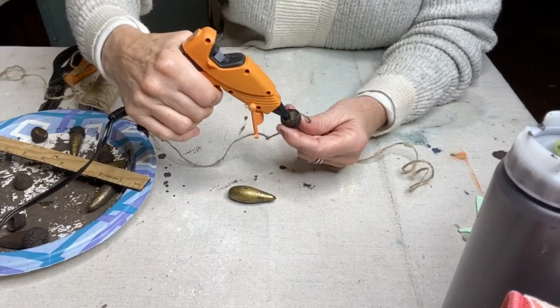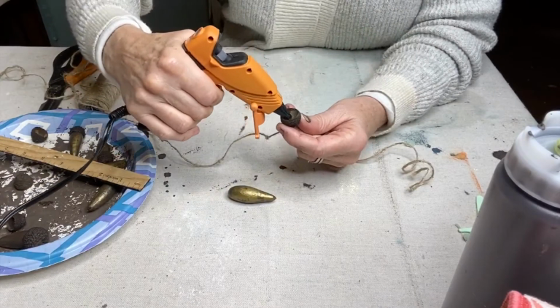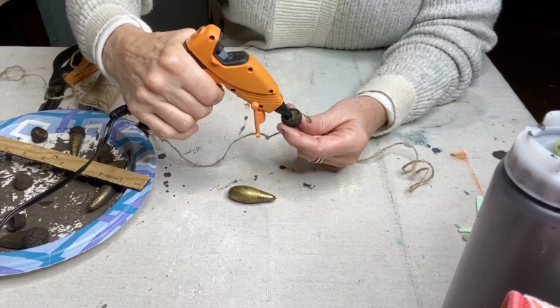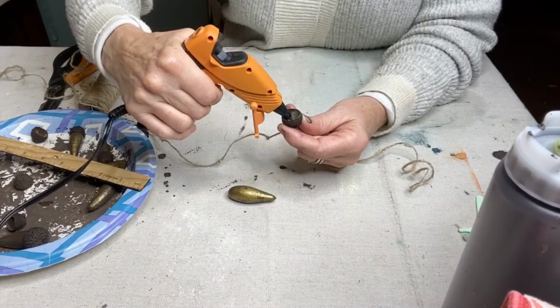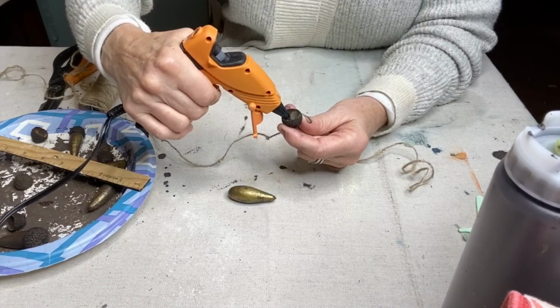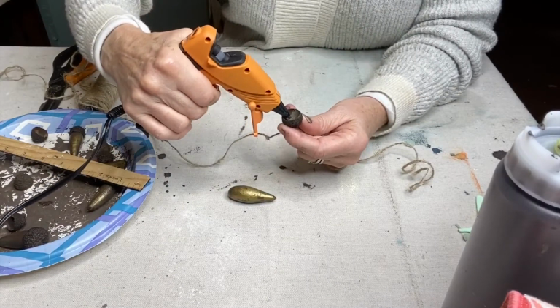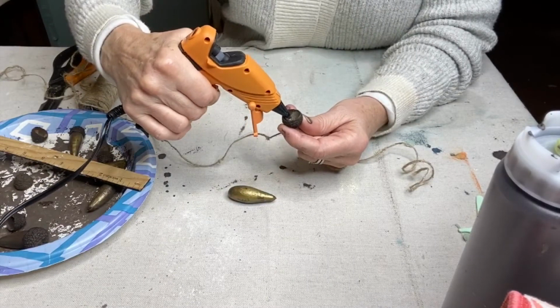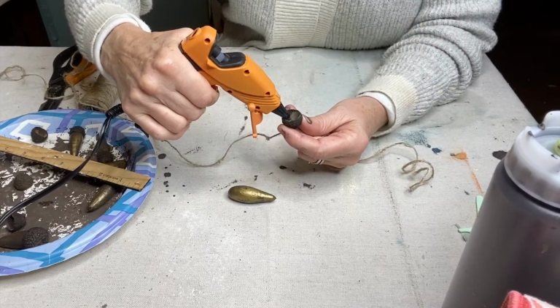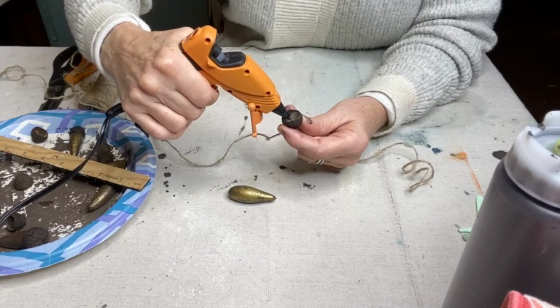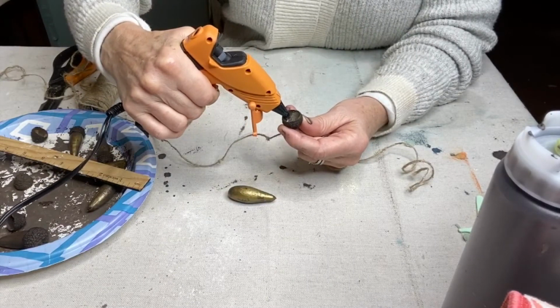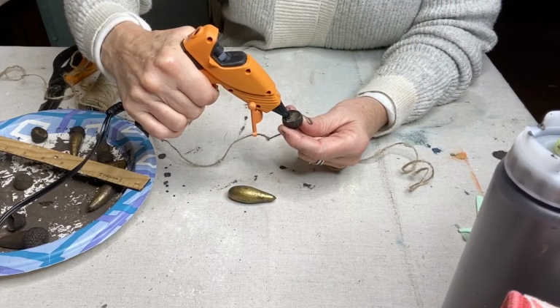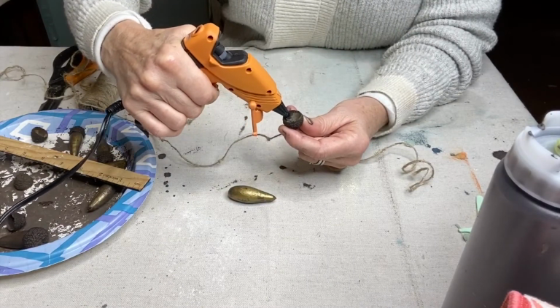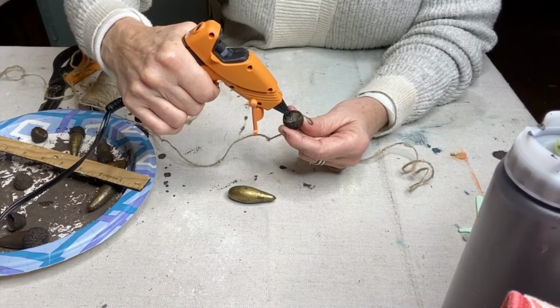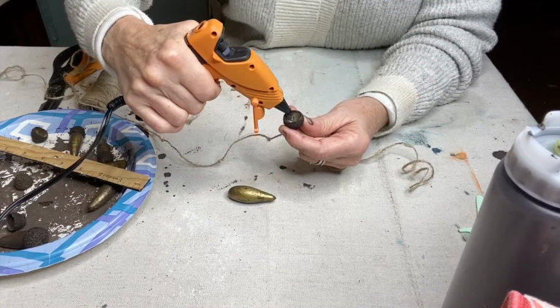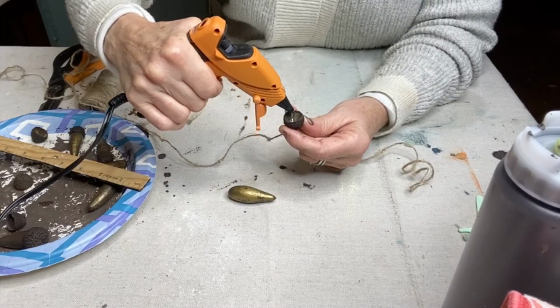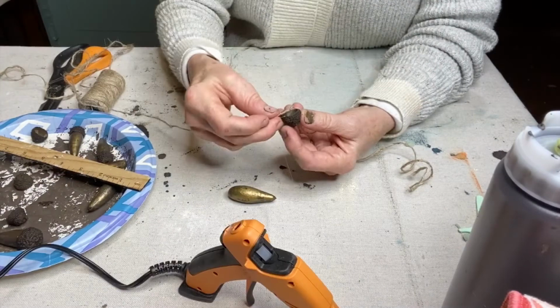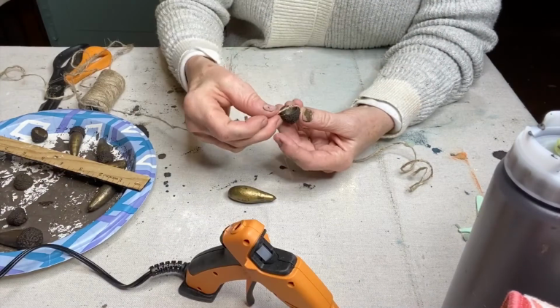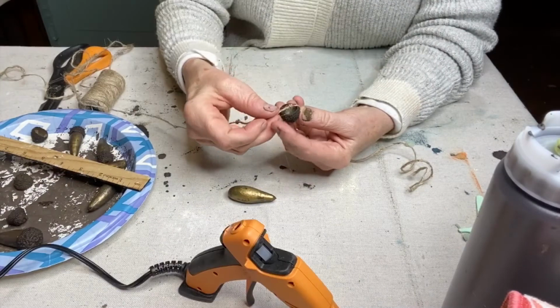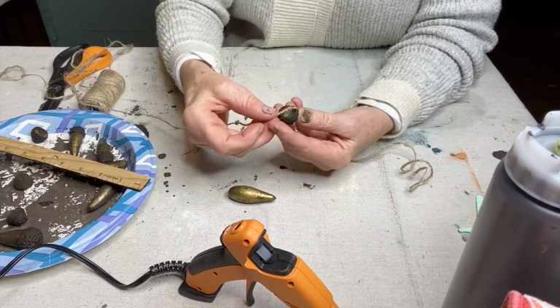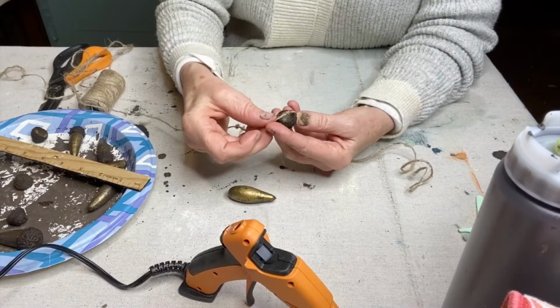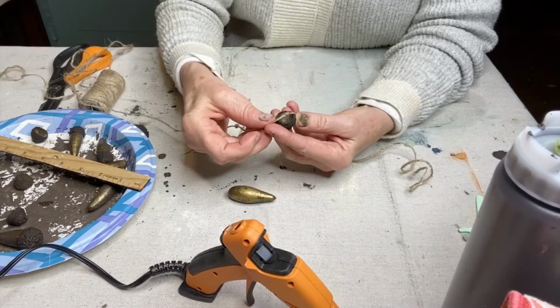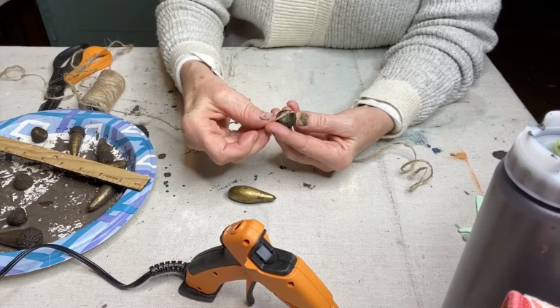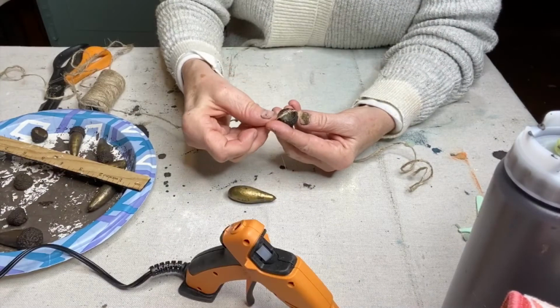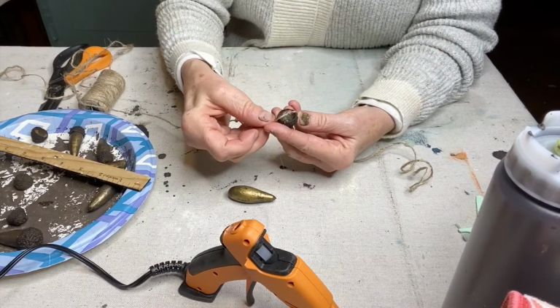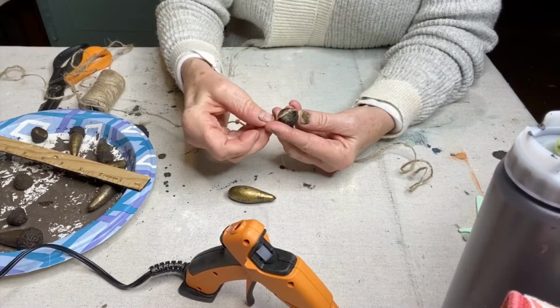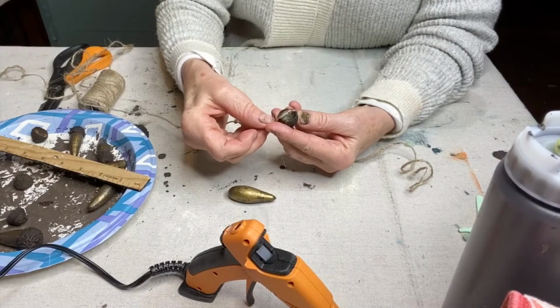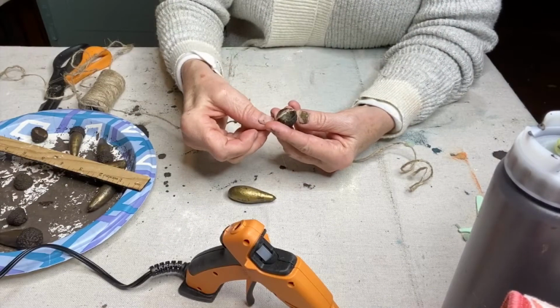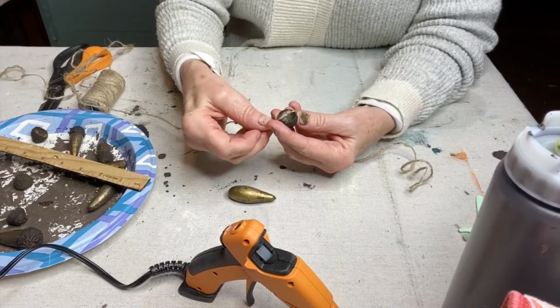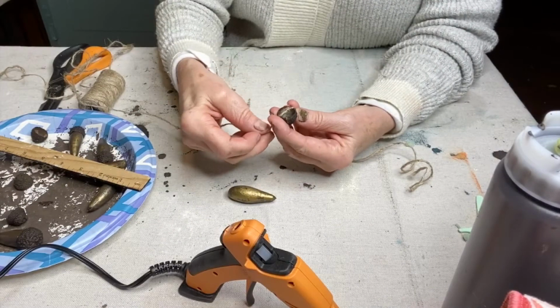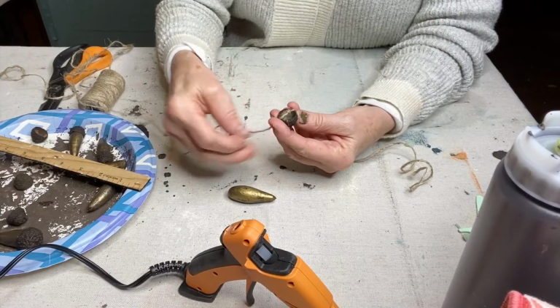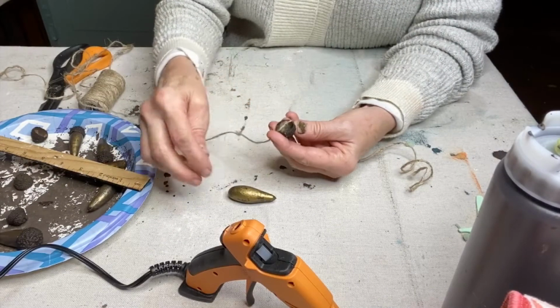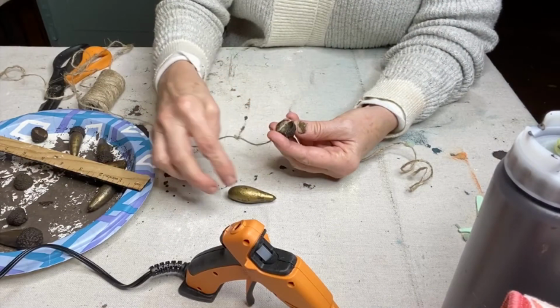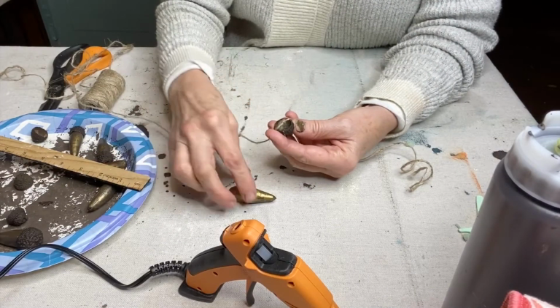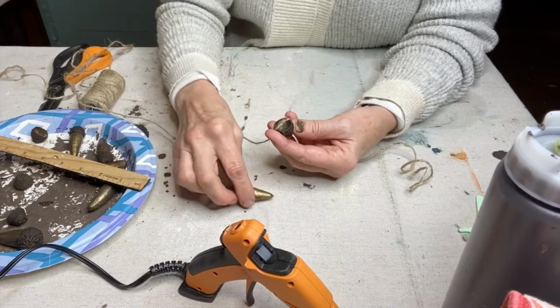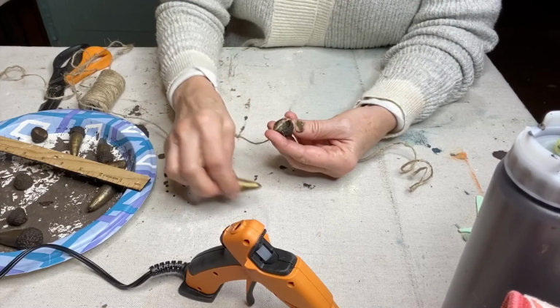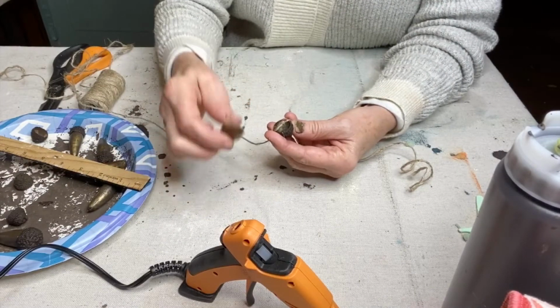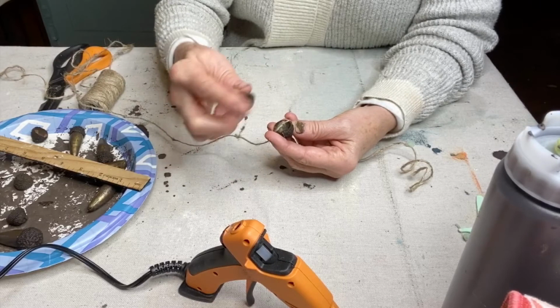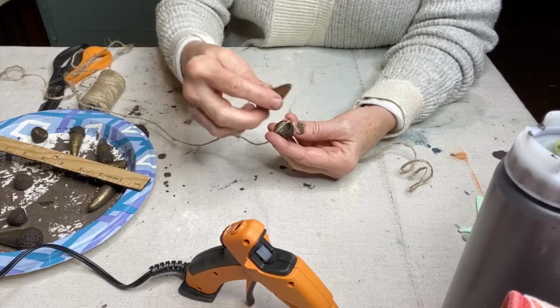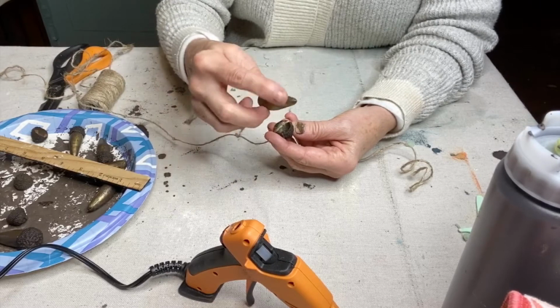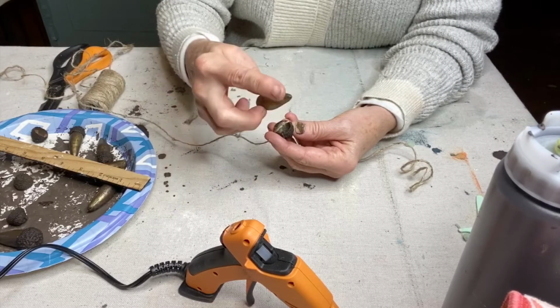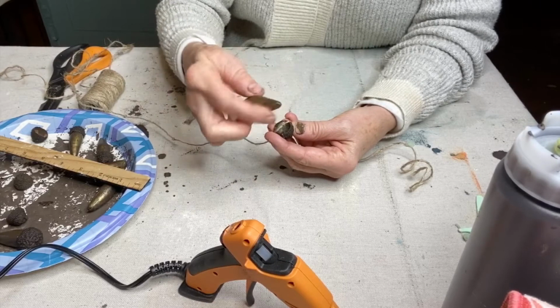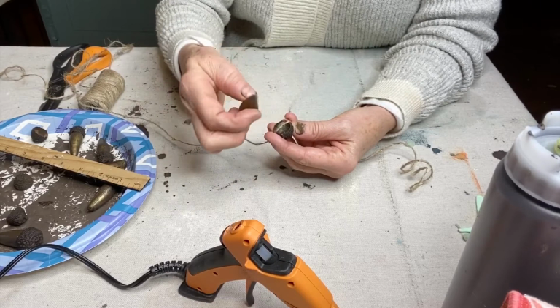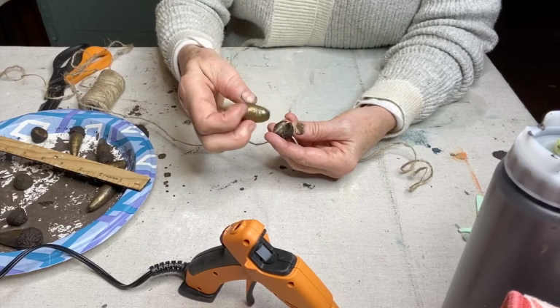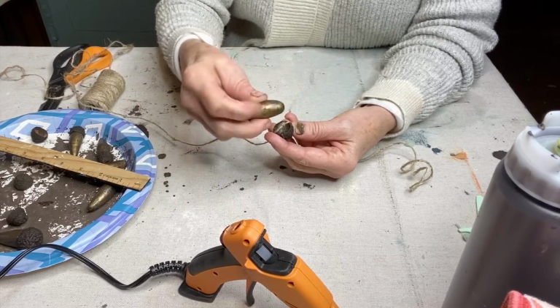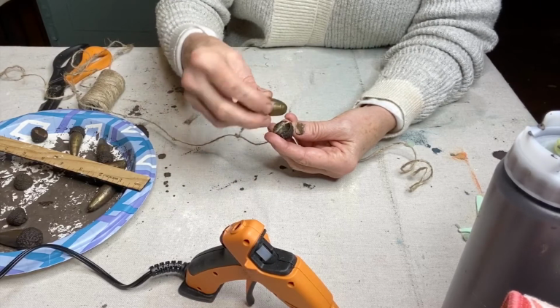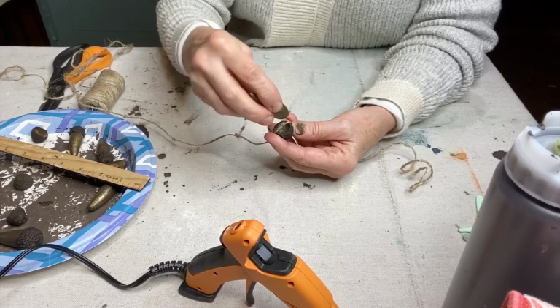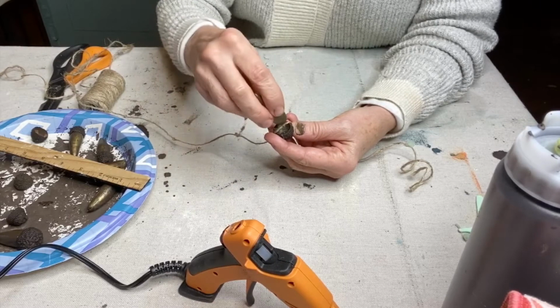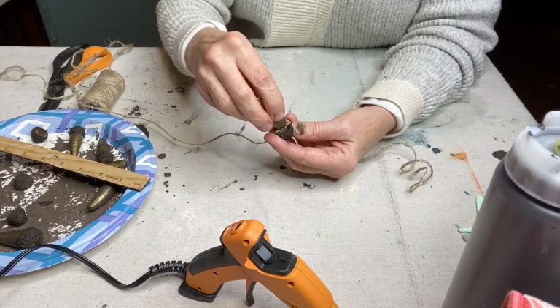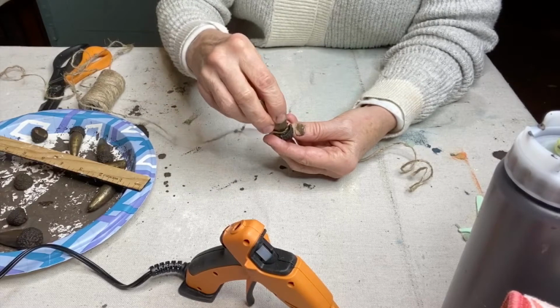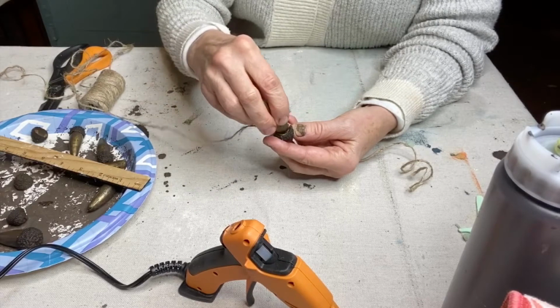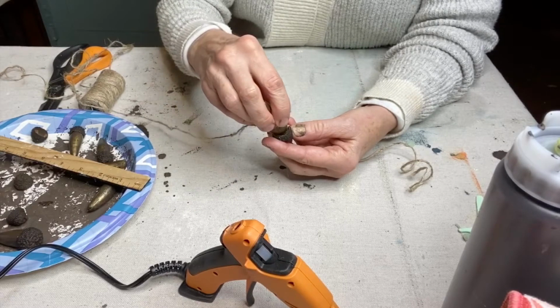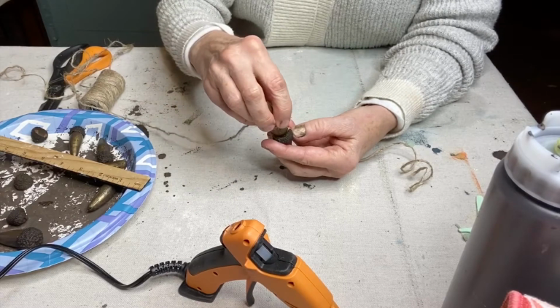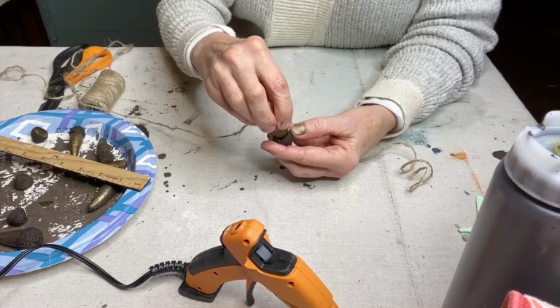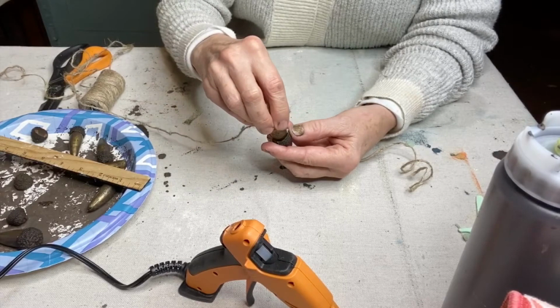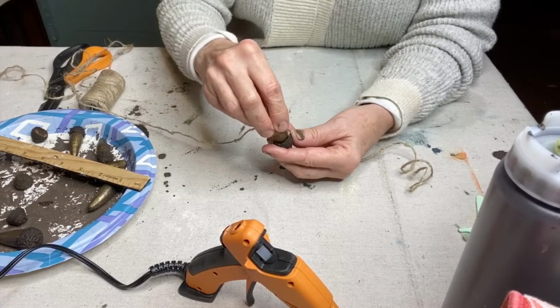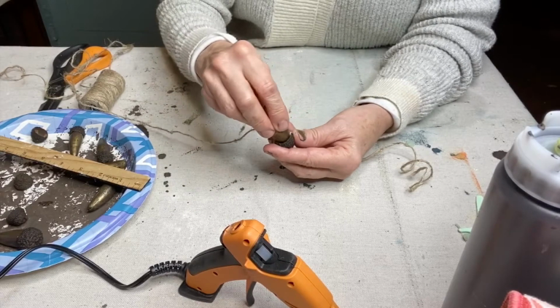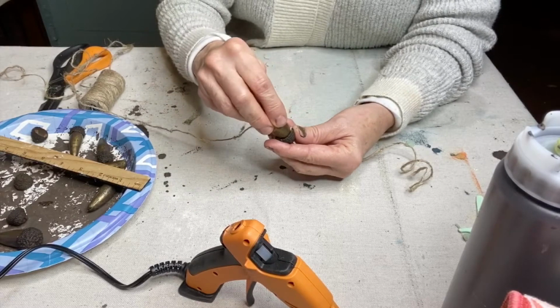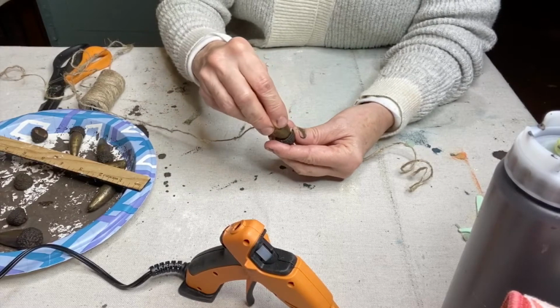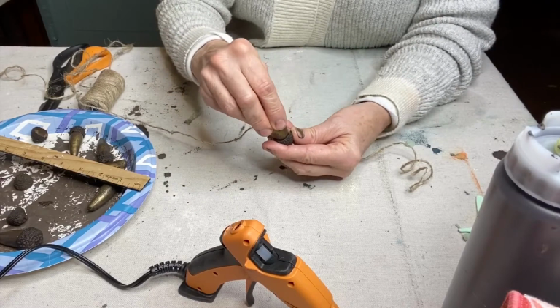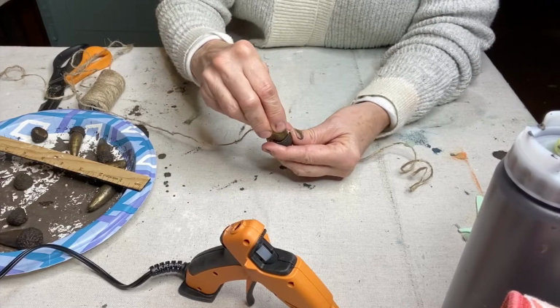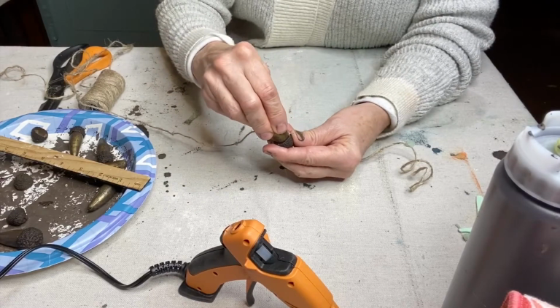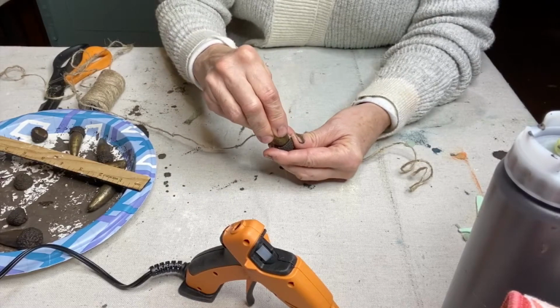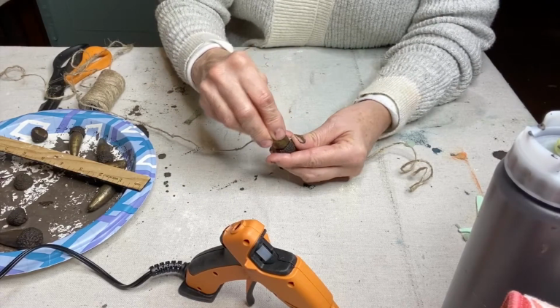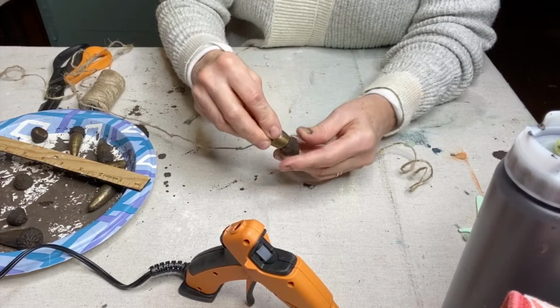I first used a hot glue gun, but some of them popped off later. So I ended up using a more industrial glue to repair it.